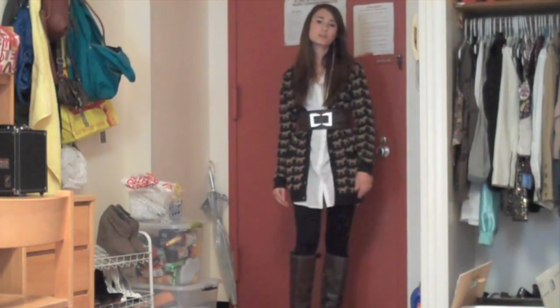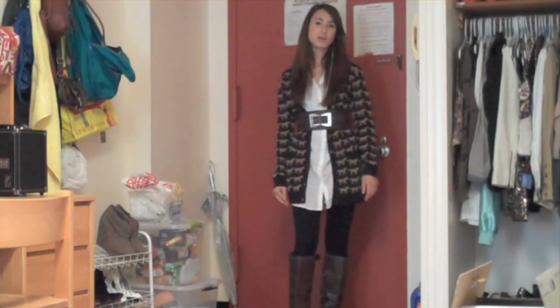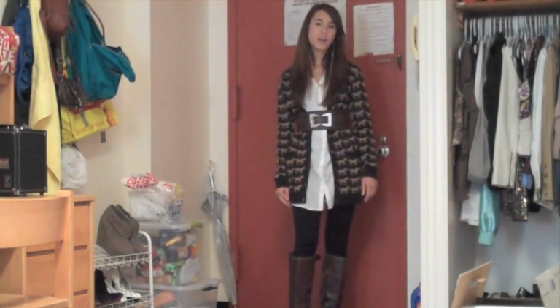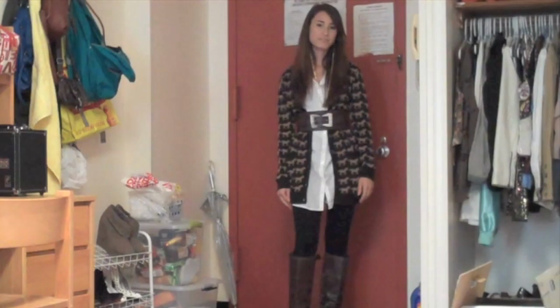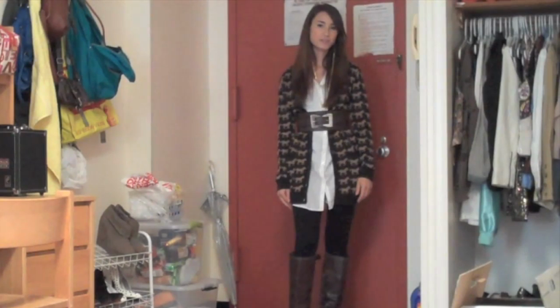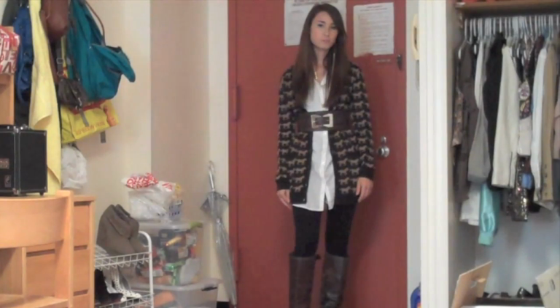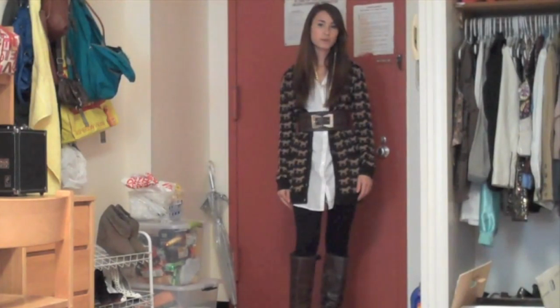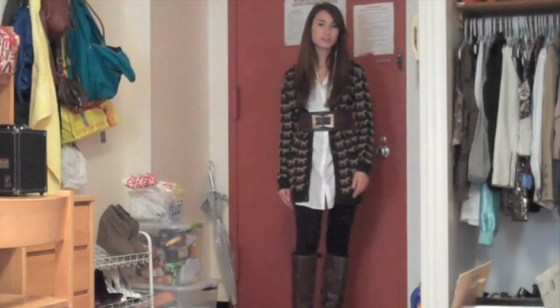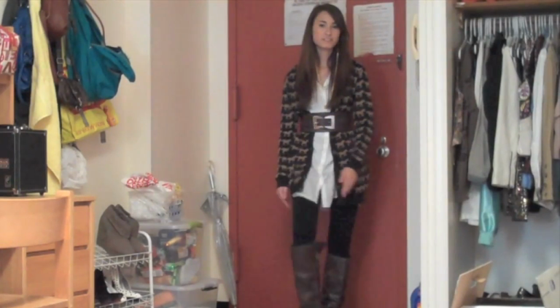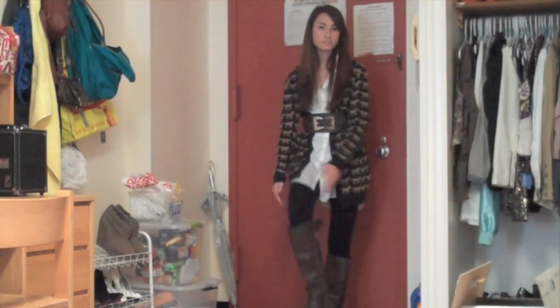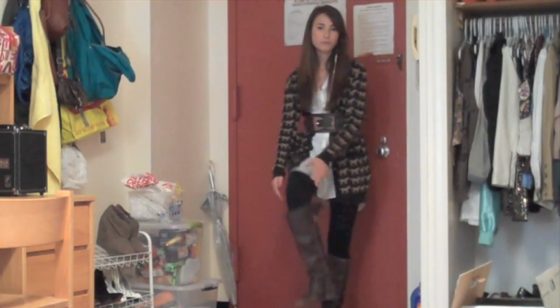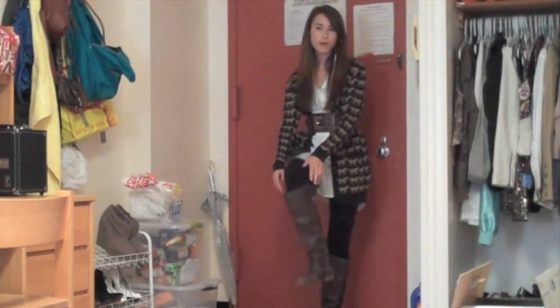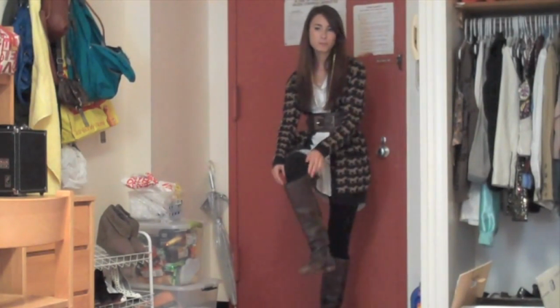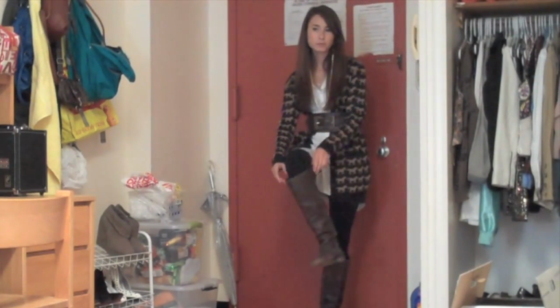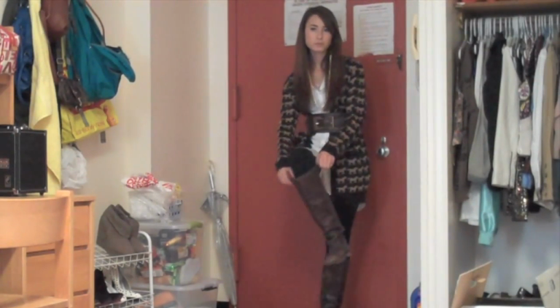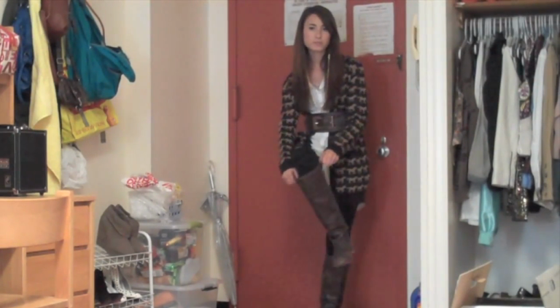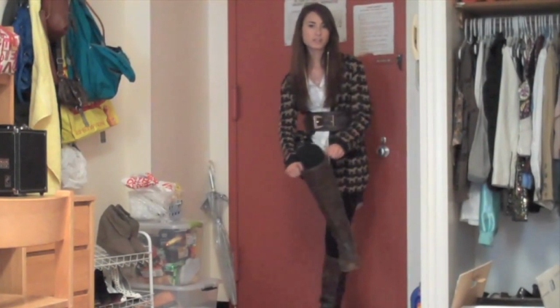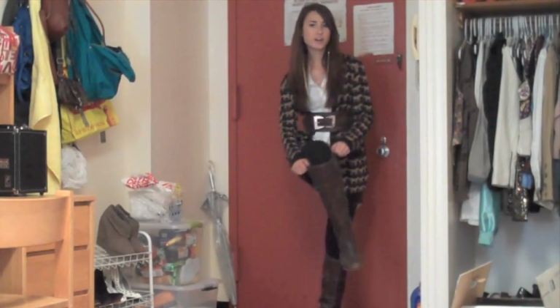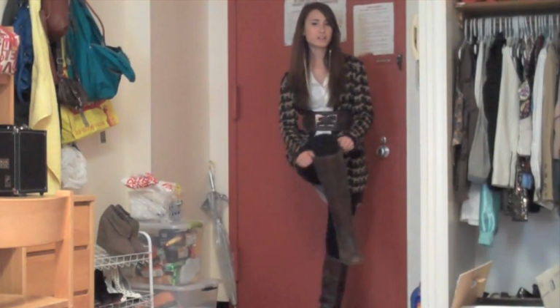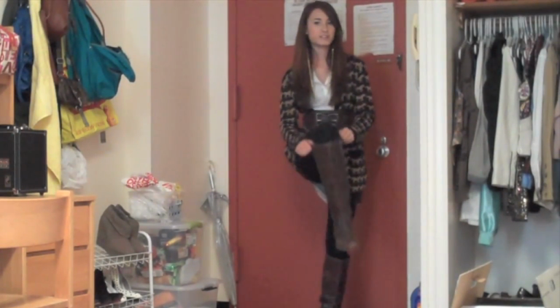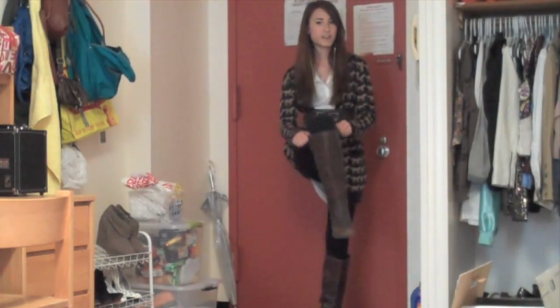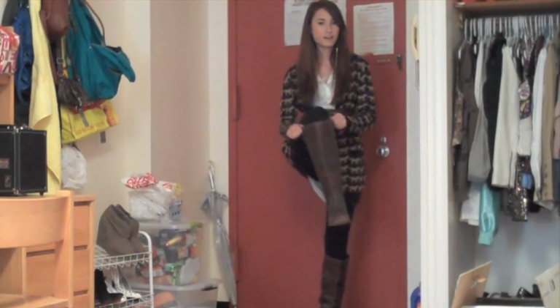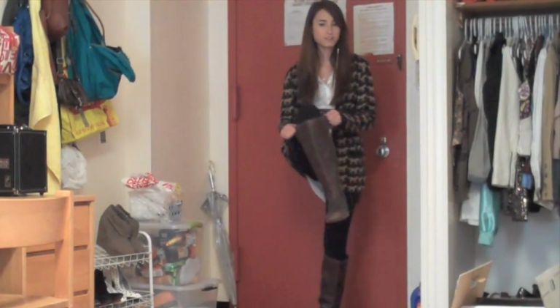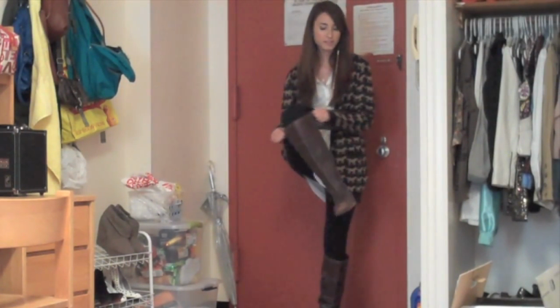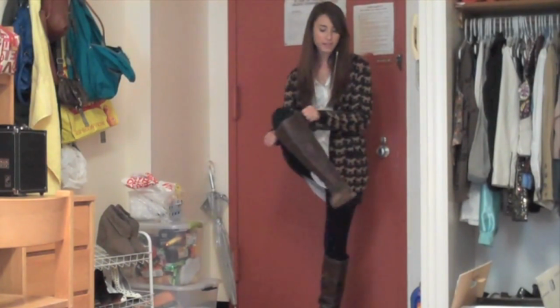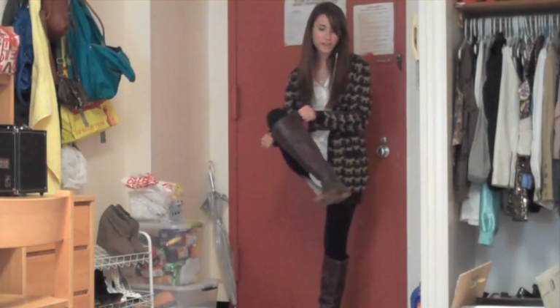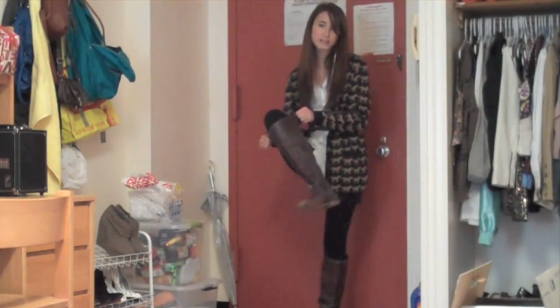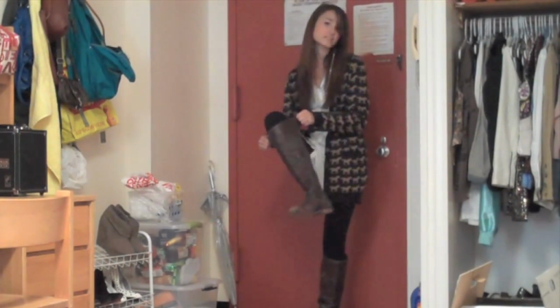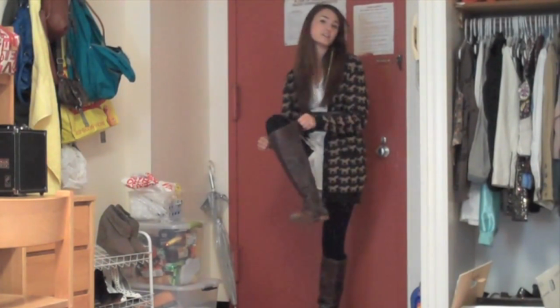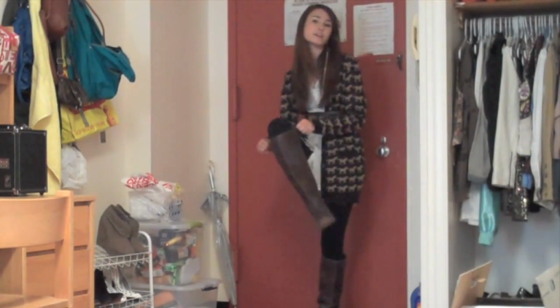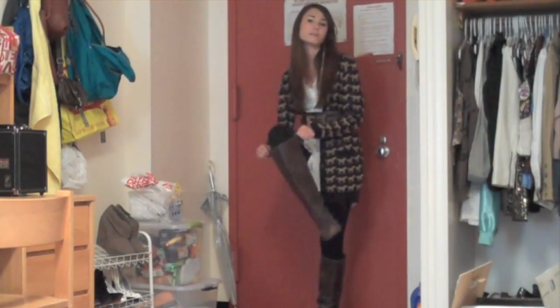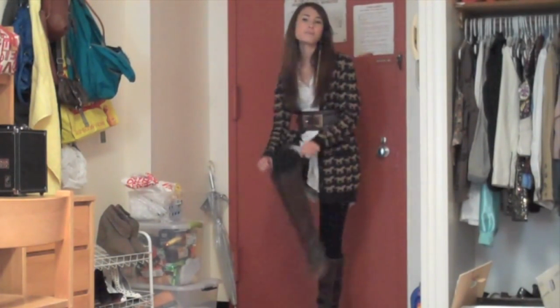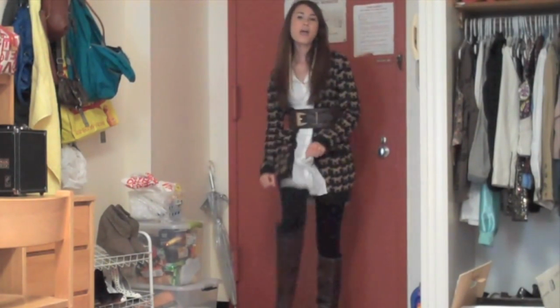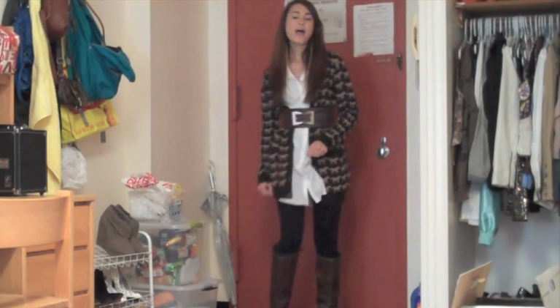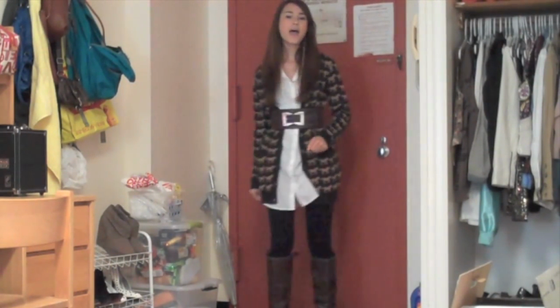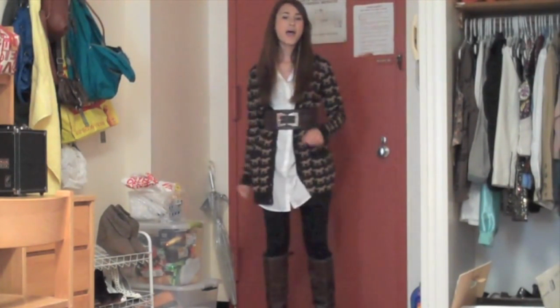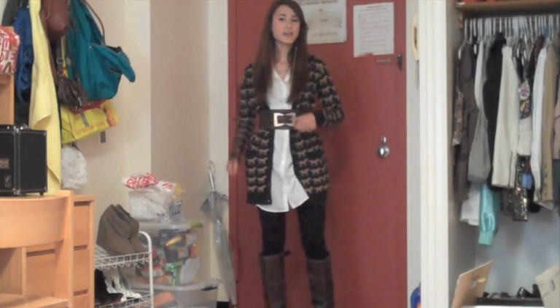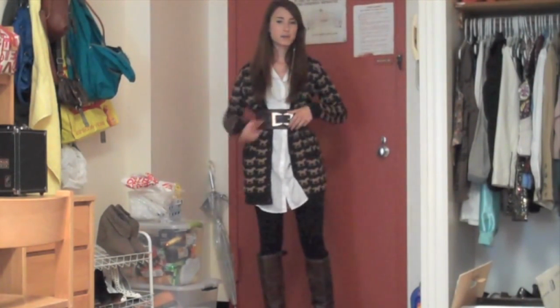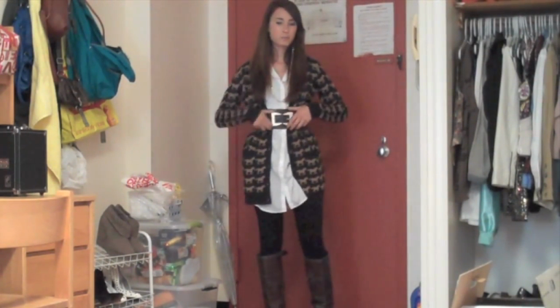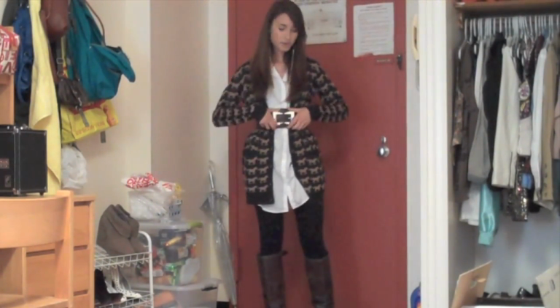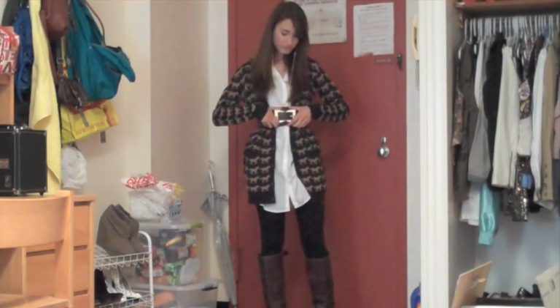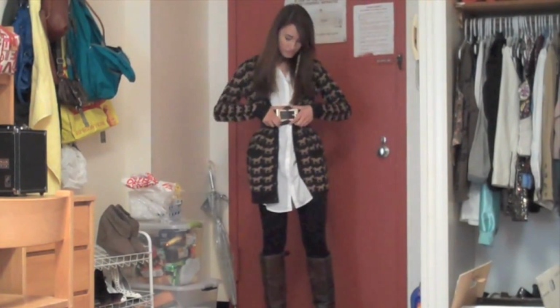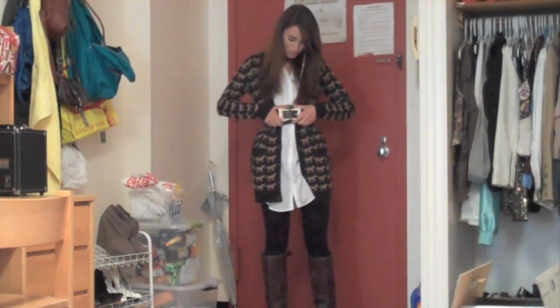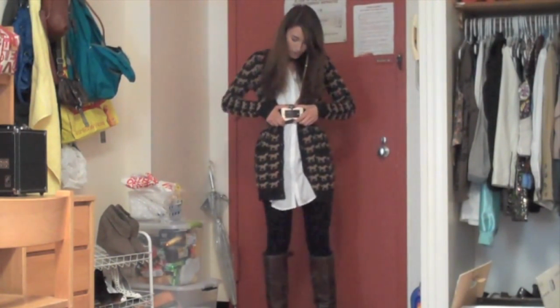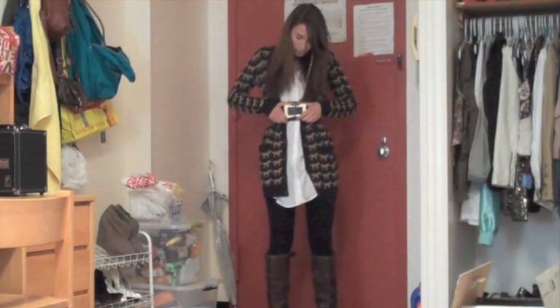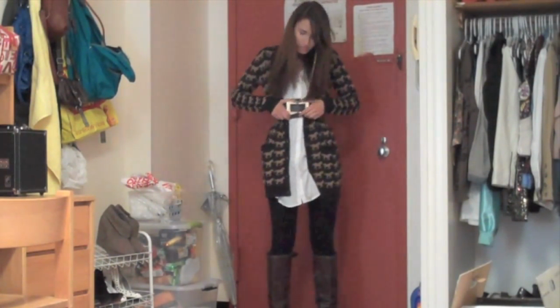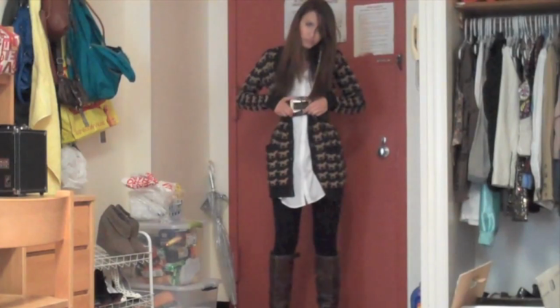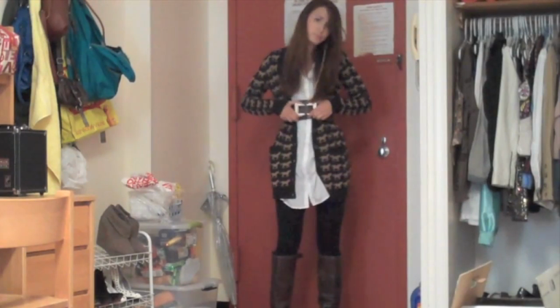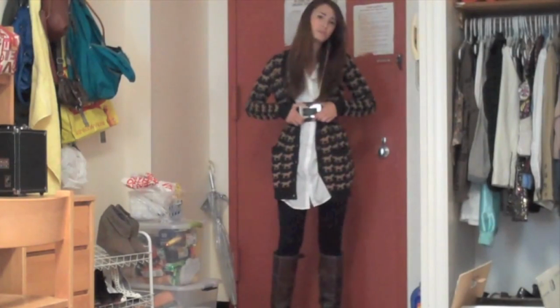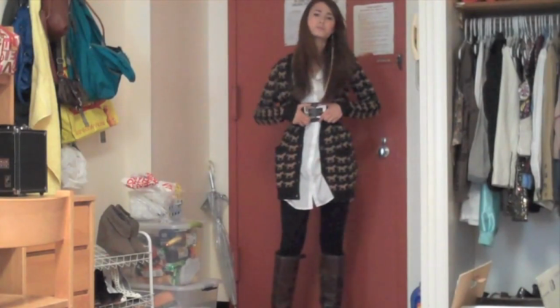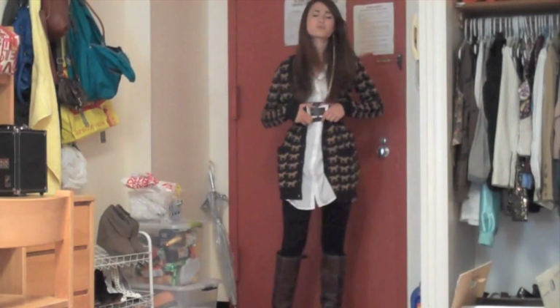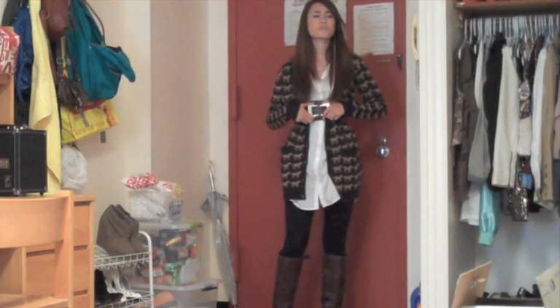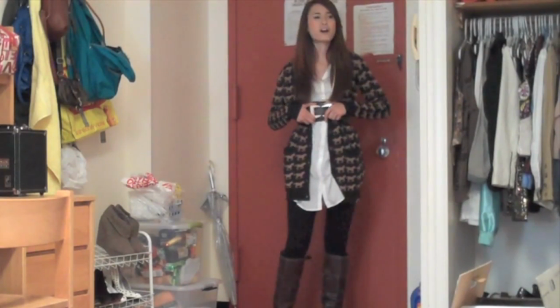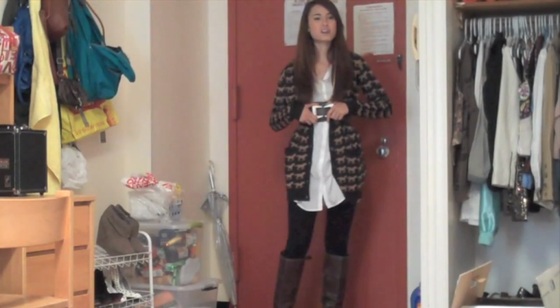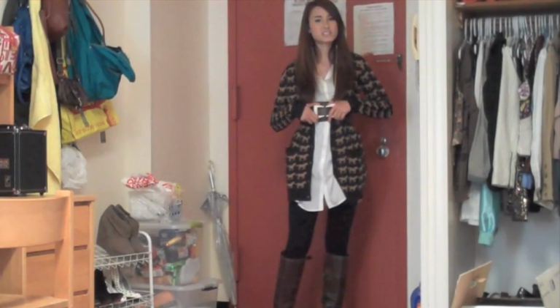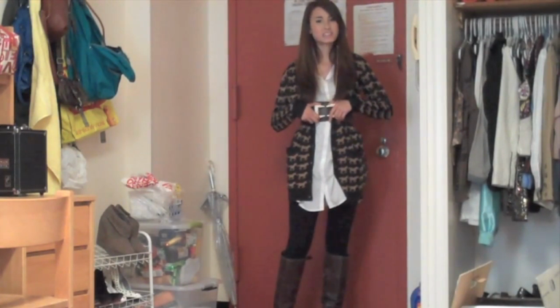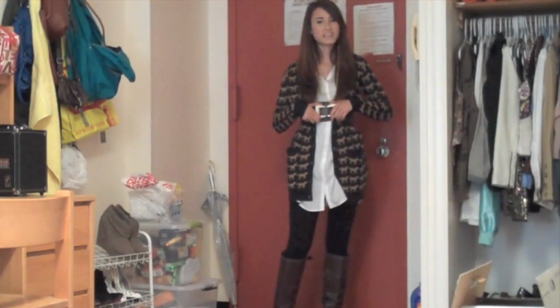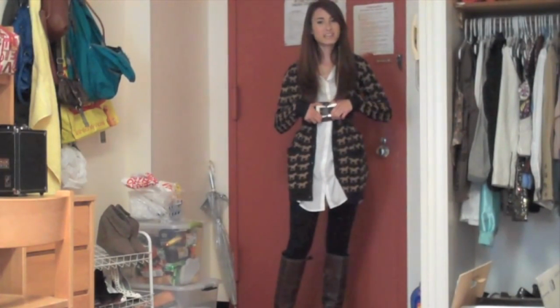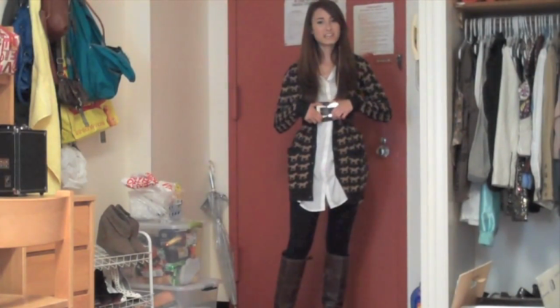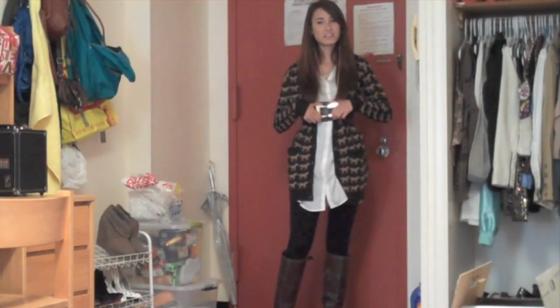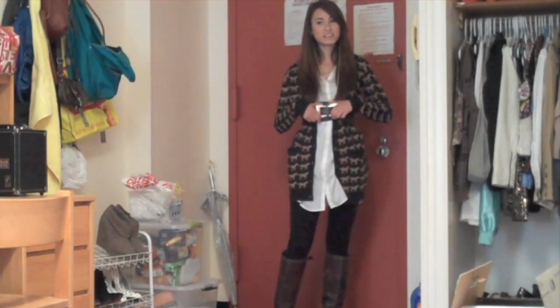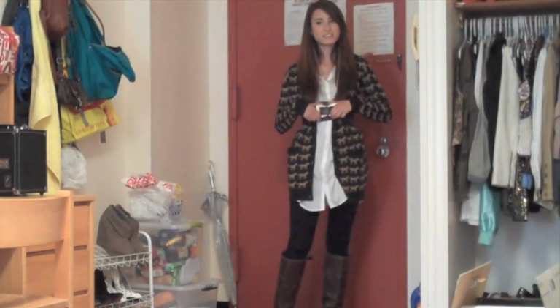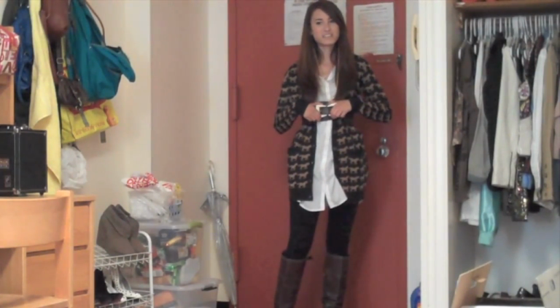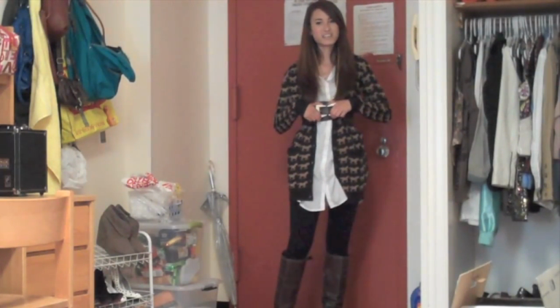And then I'm wearing these fry boots, which I got at an outlet like last year. And I'm wearing this belt, which is from a store called Foxy Lady in the city.